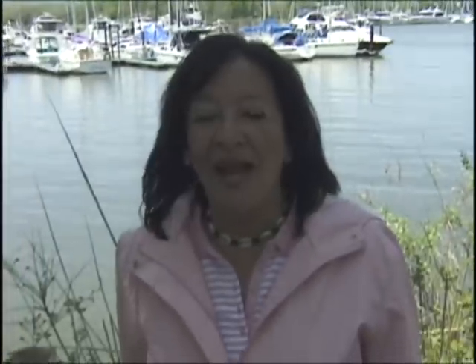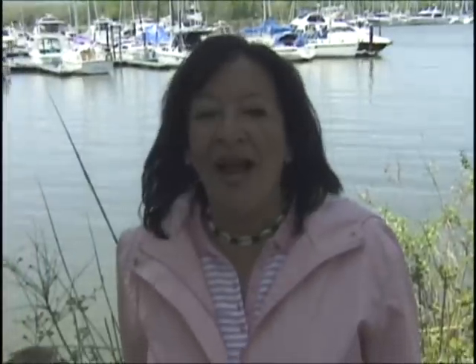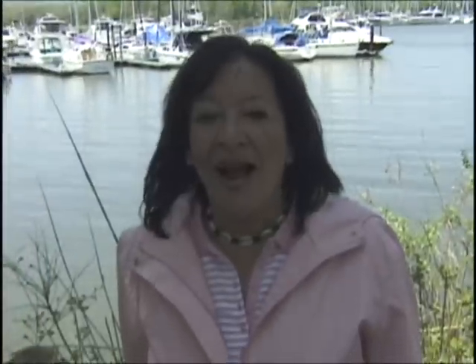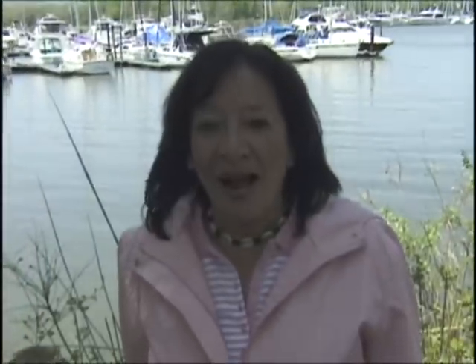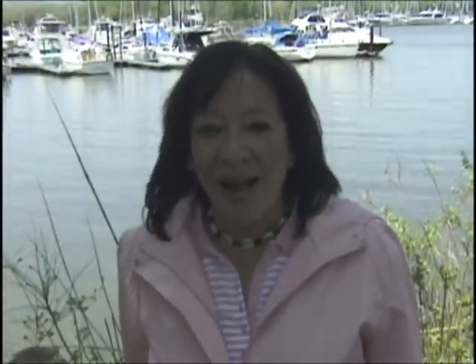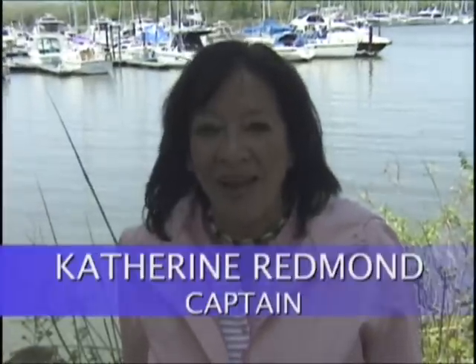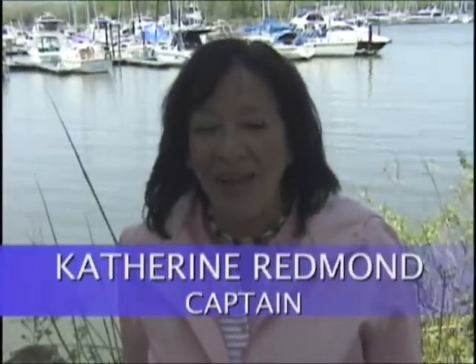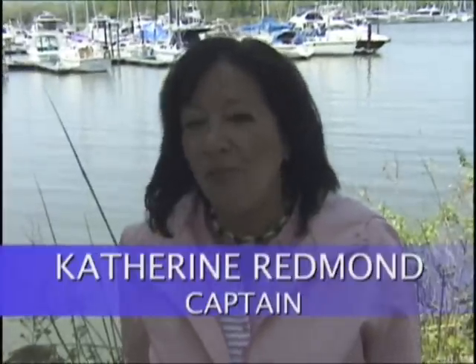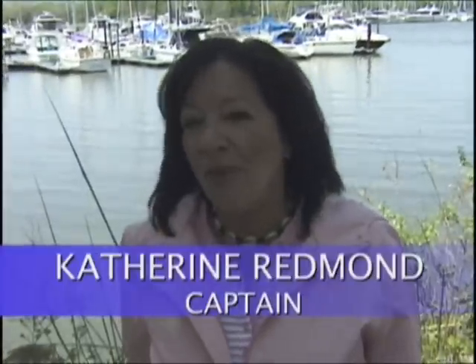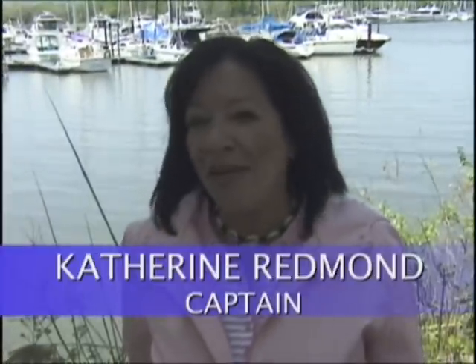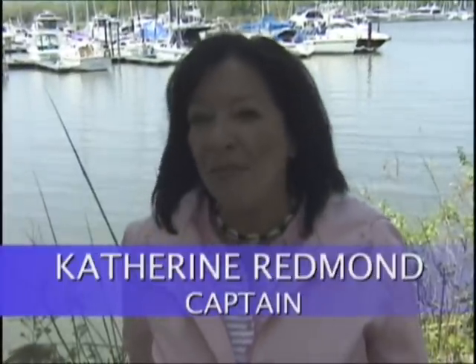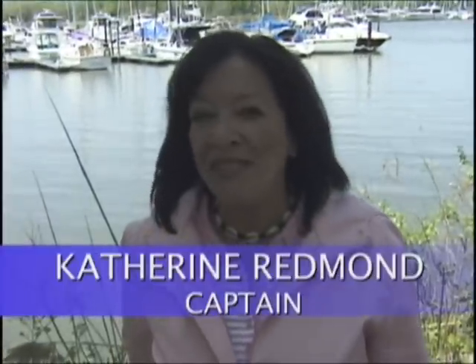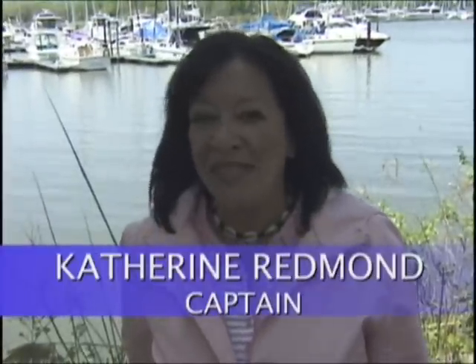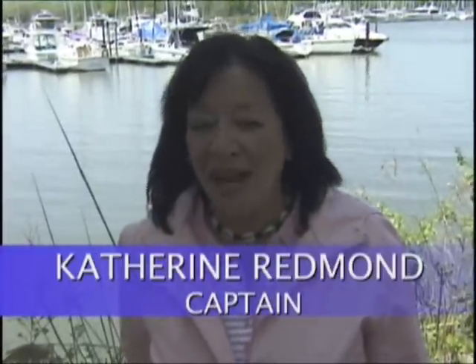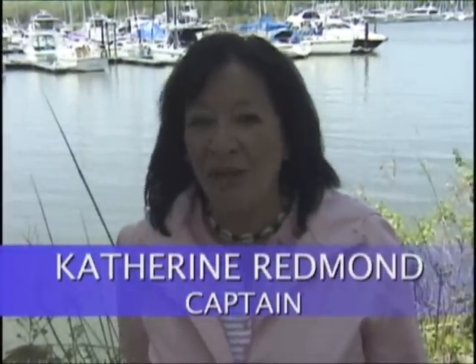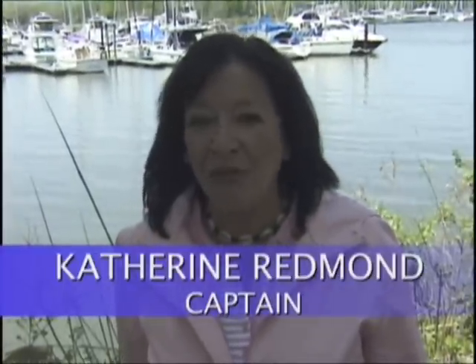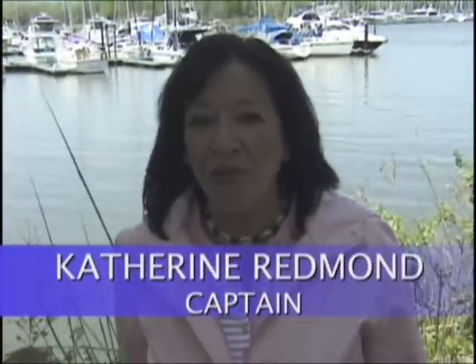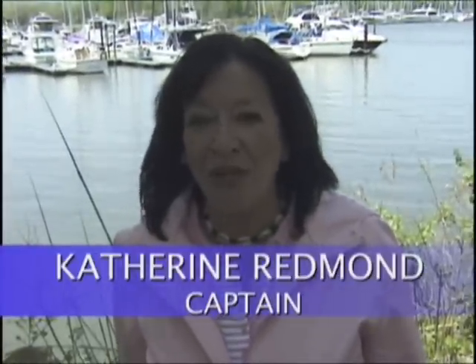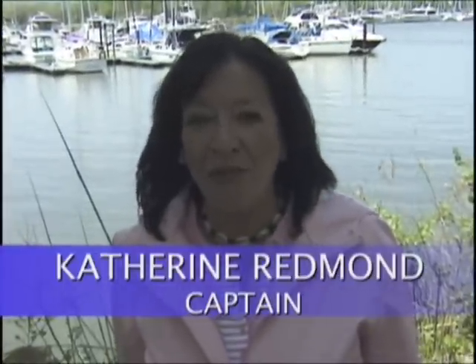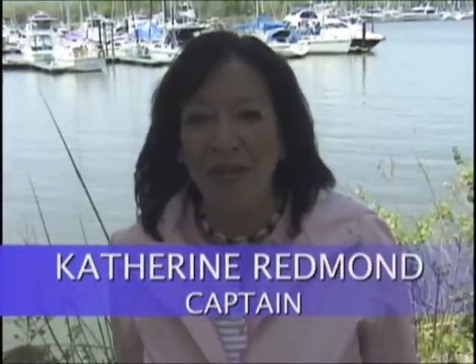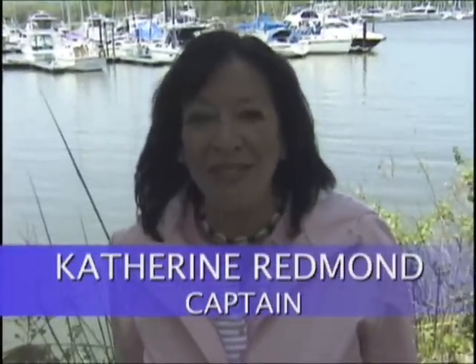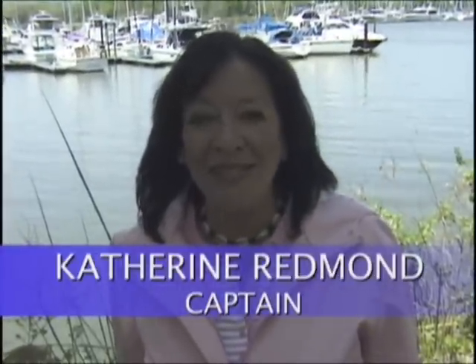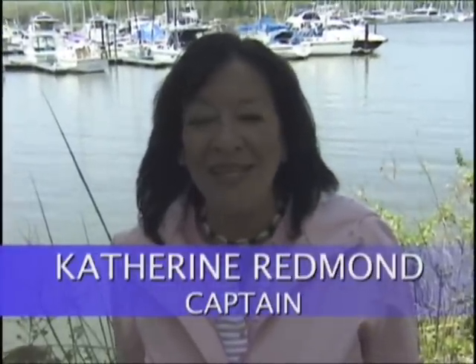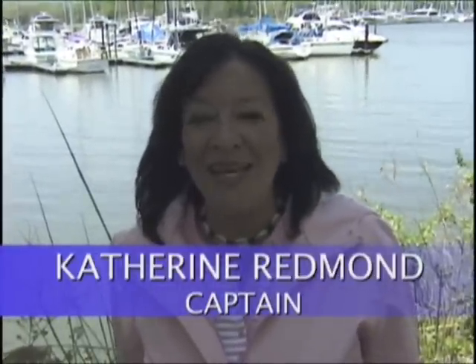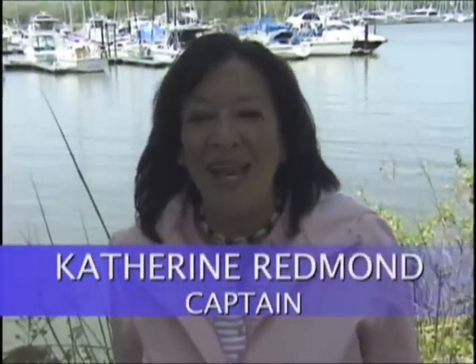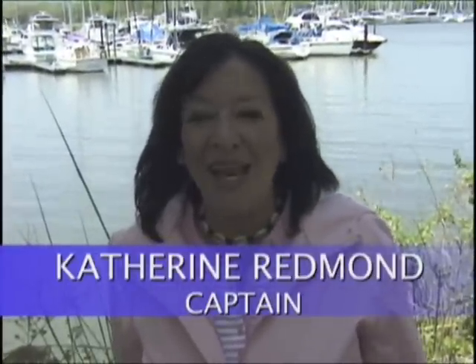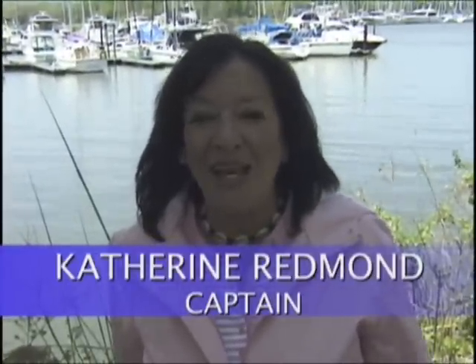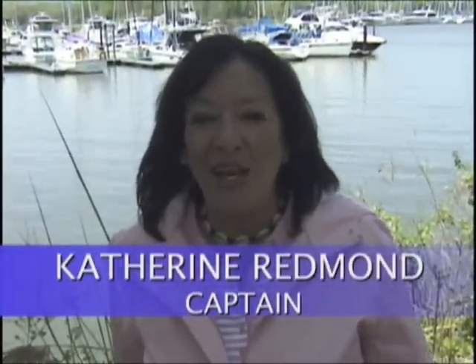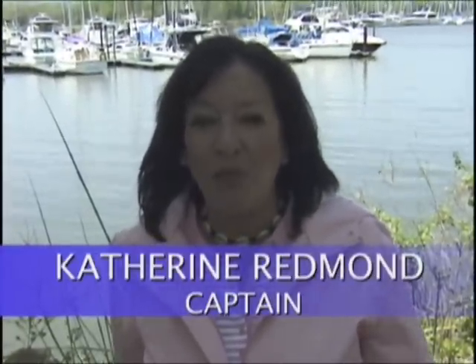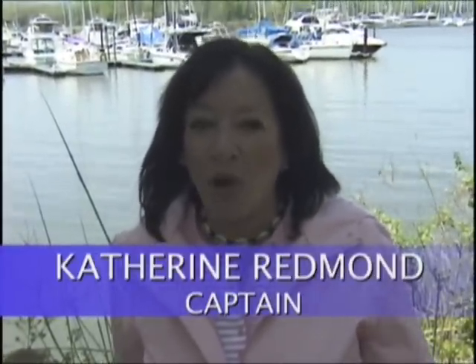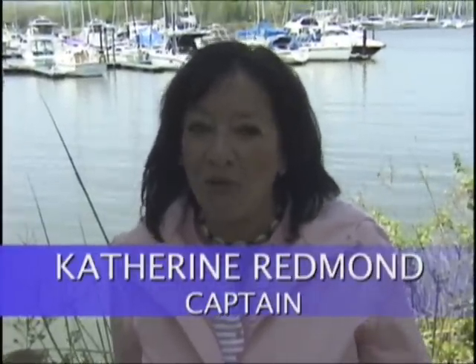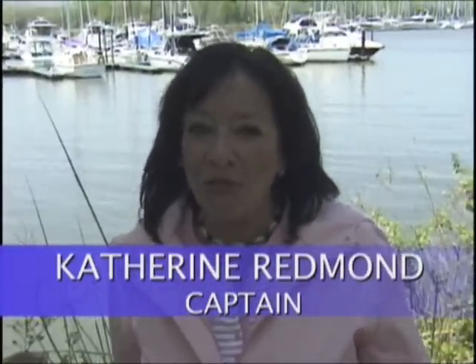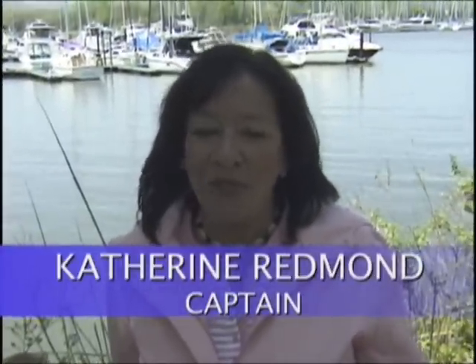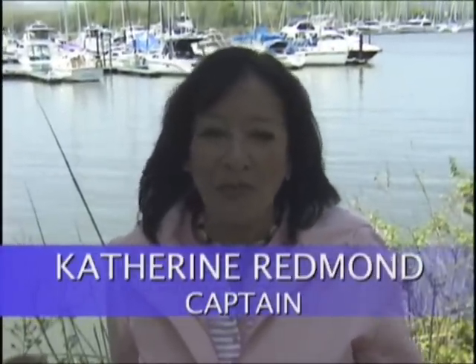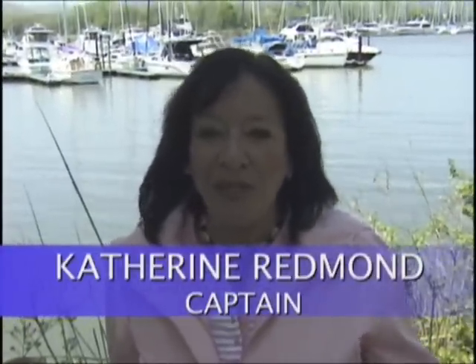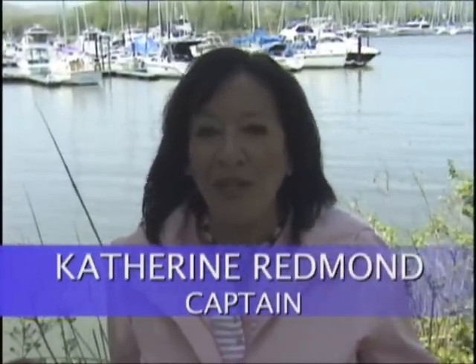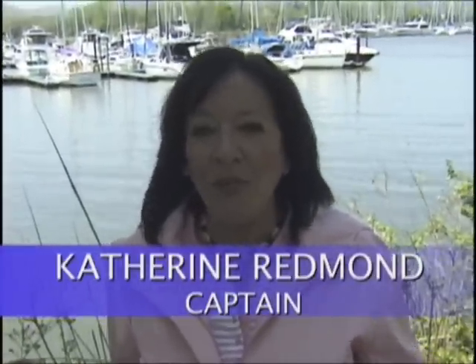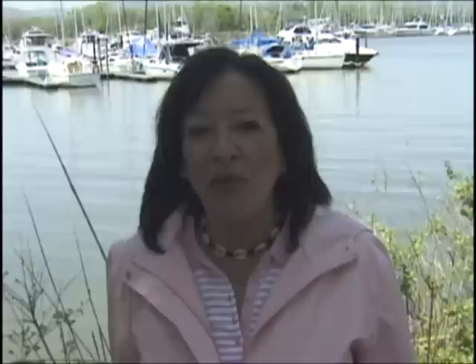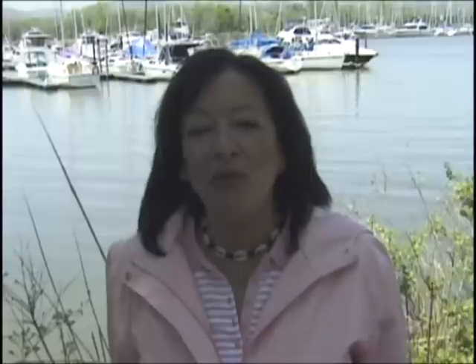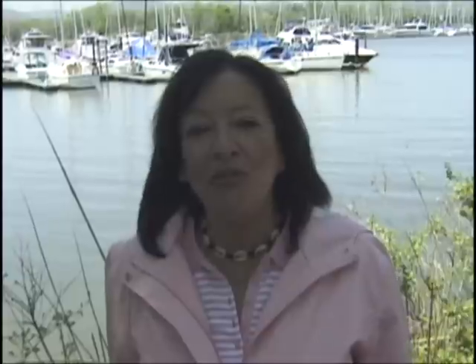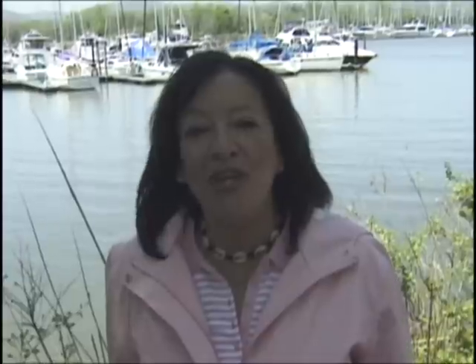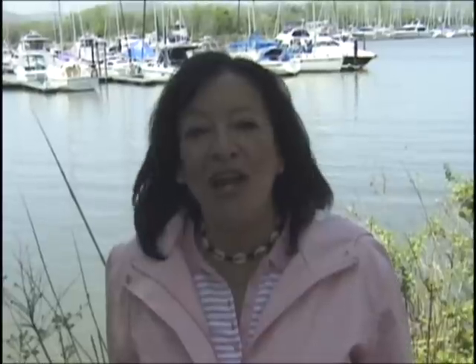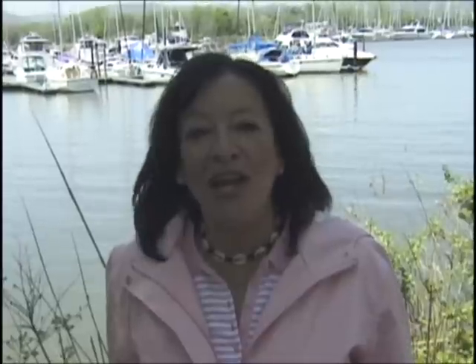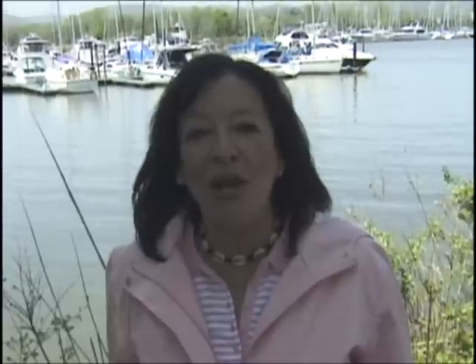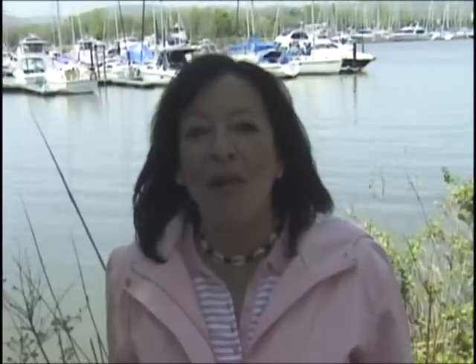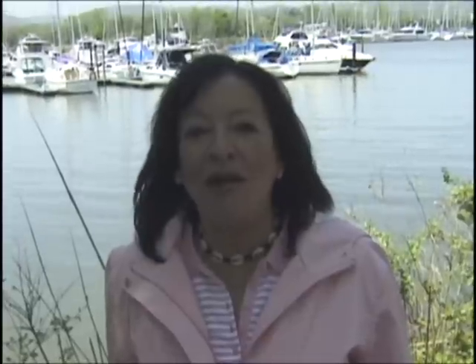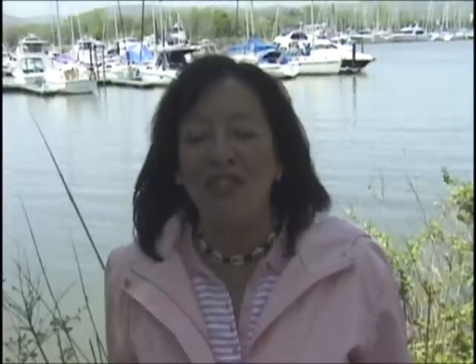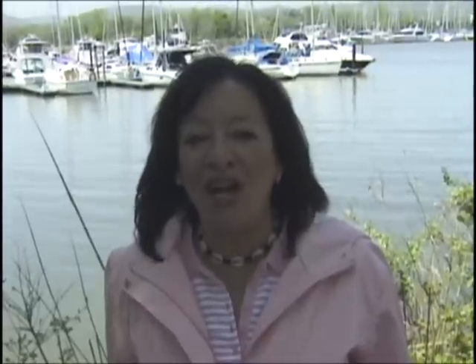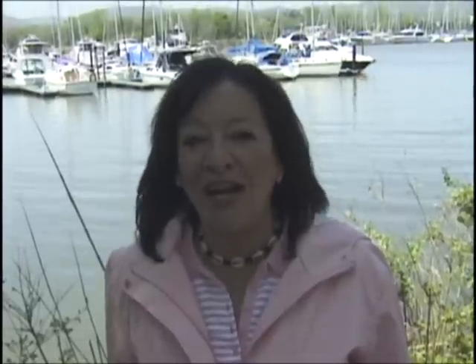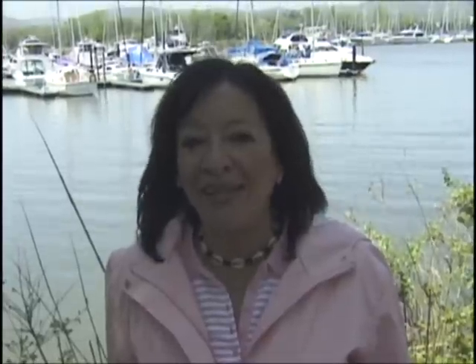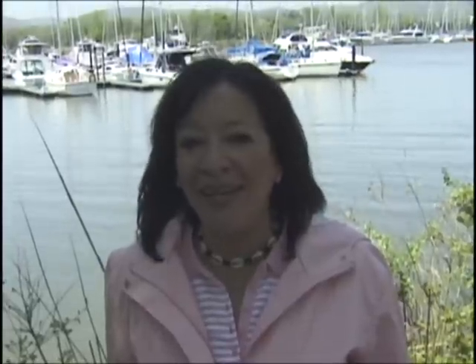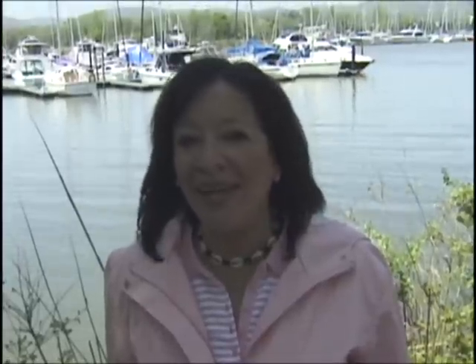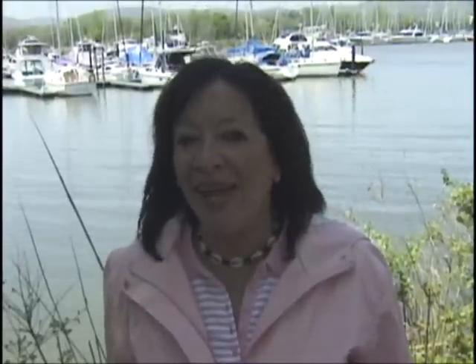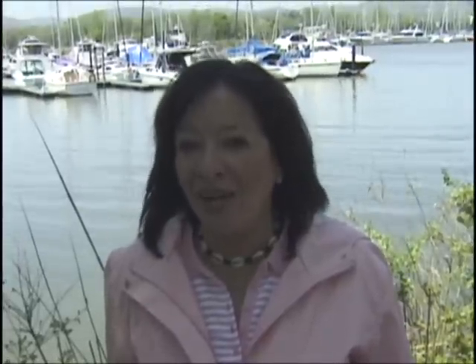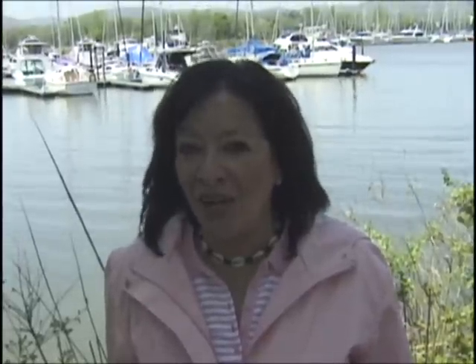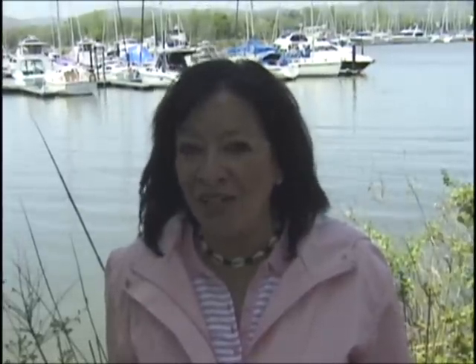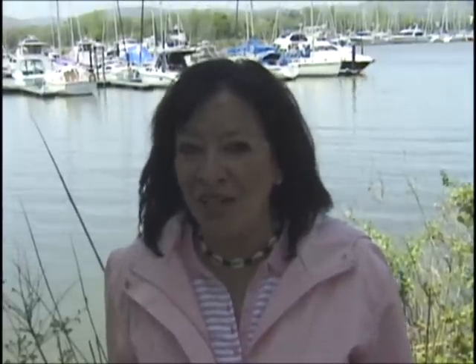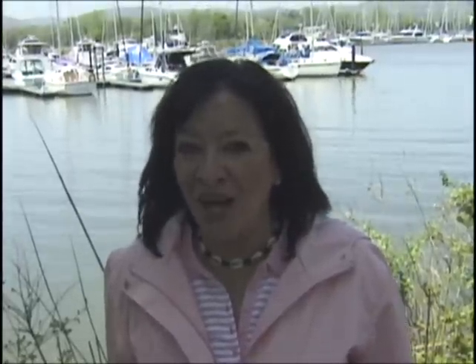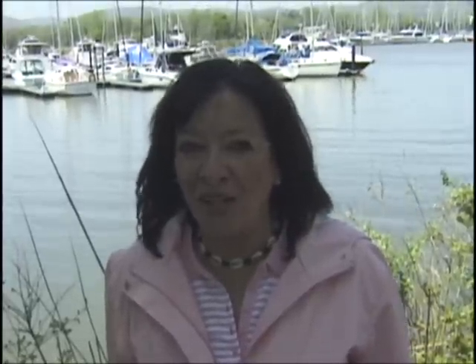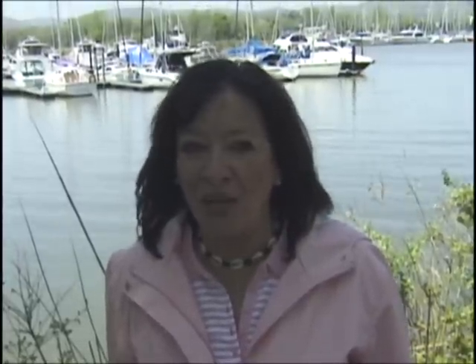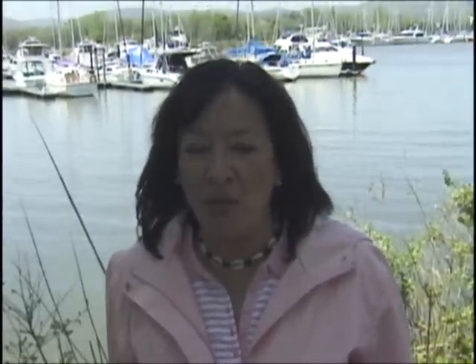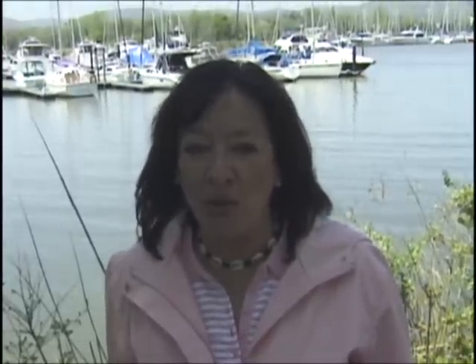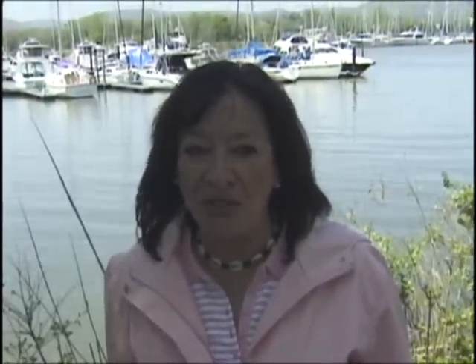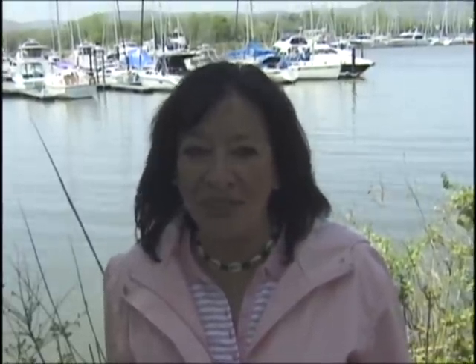Hi, my name is Katherine Redmond, and I'm going to be speaking with you today about docking and undocking boats.